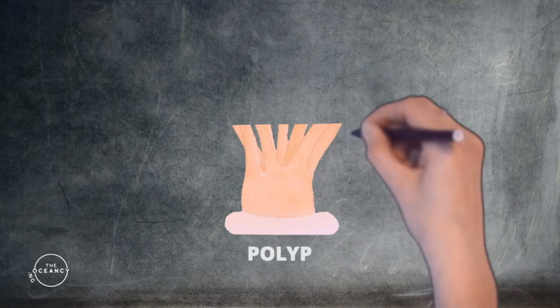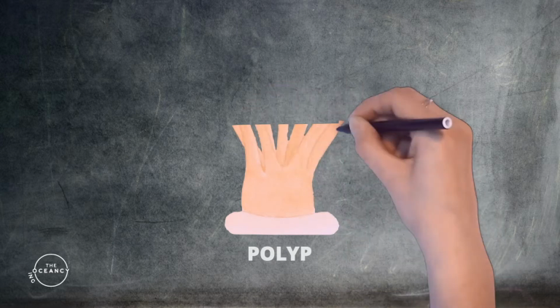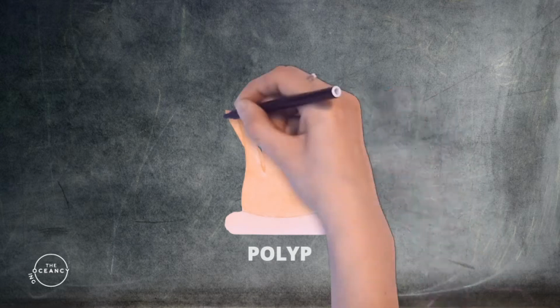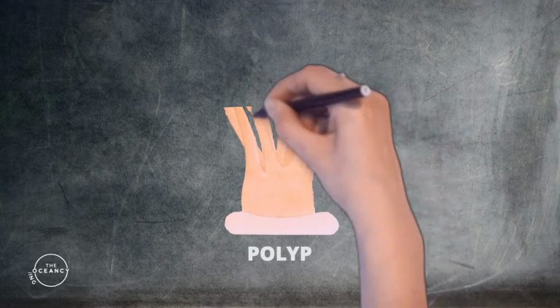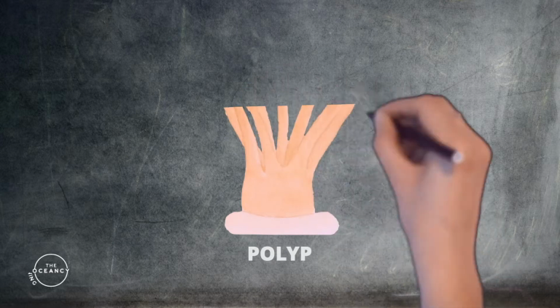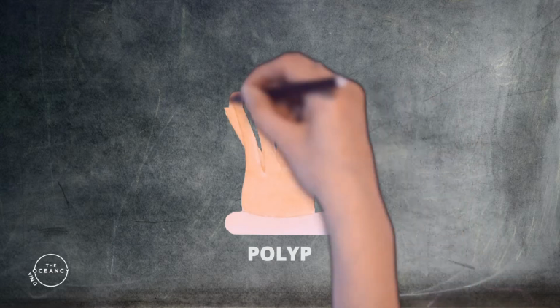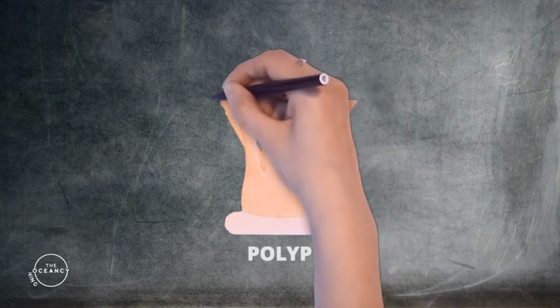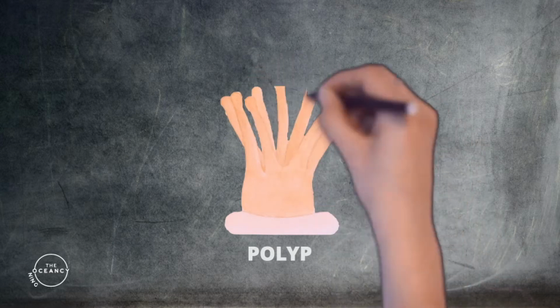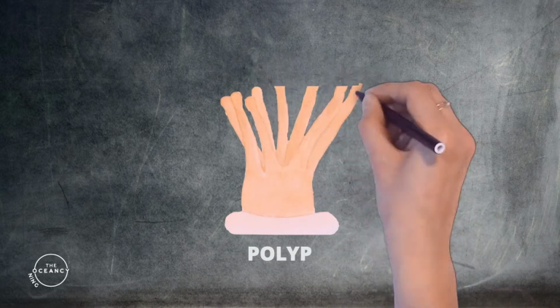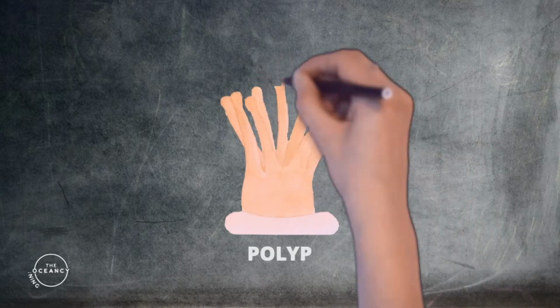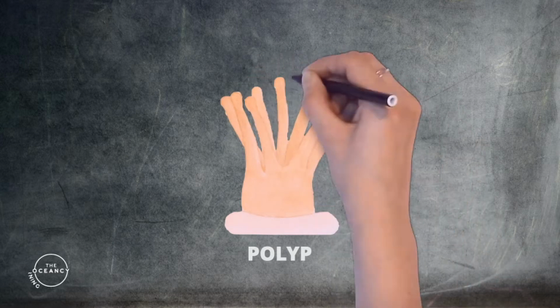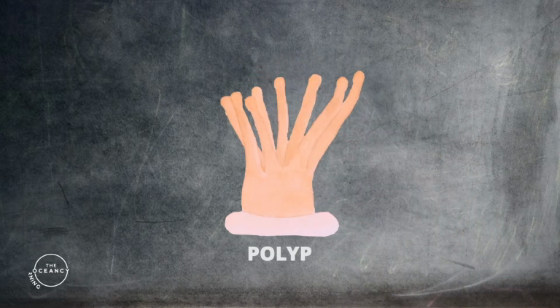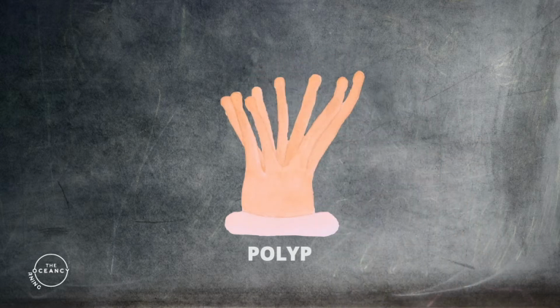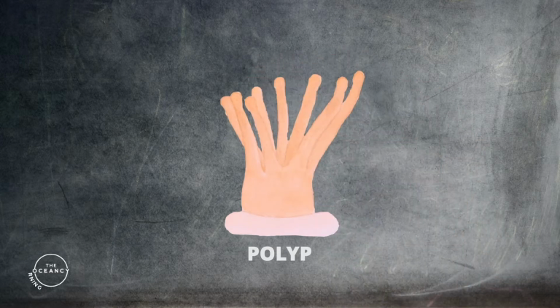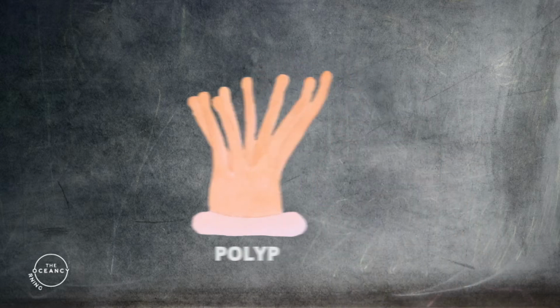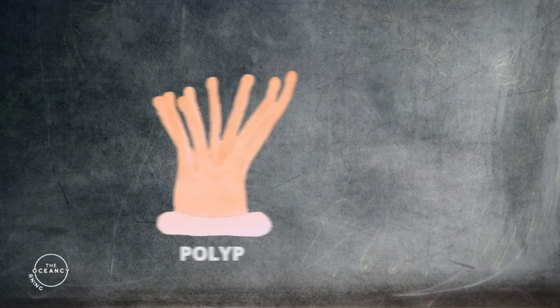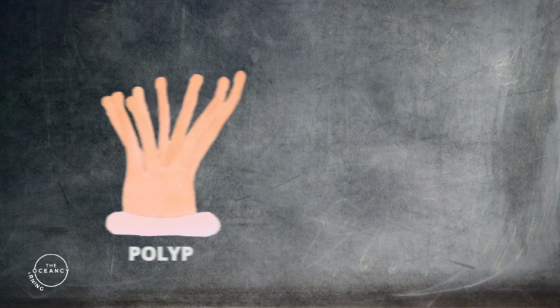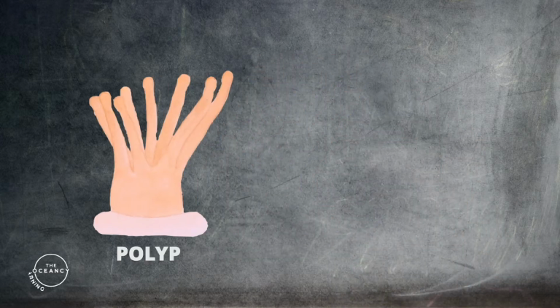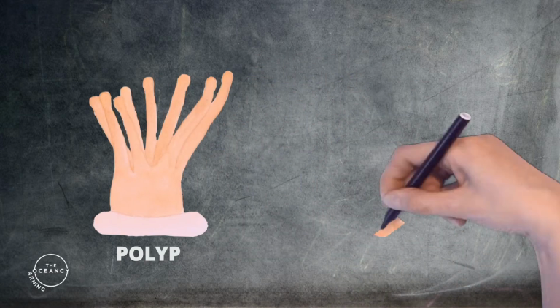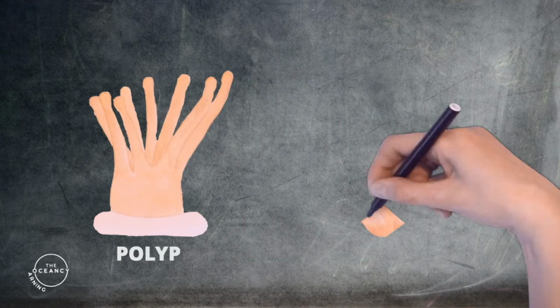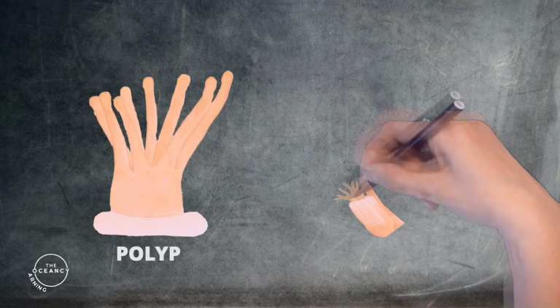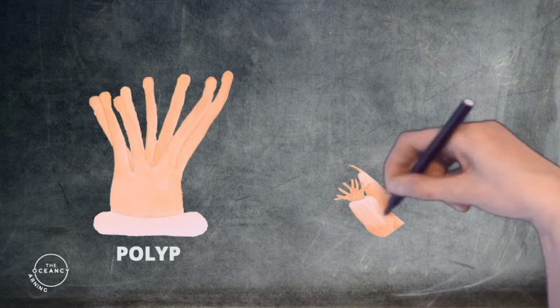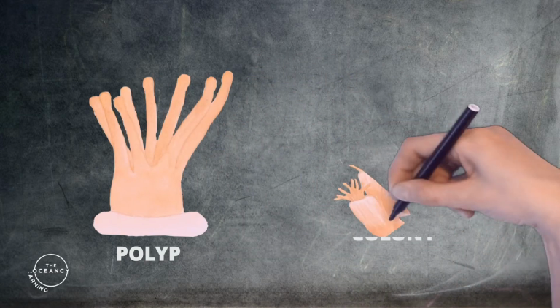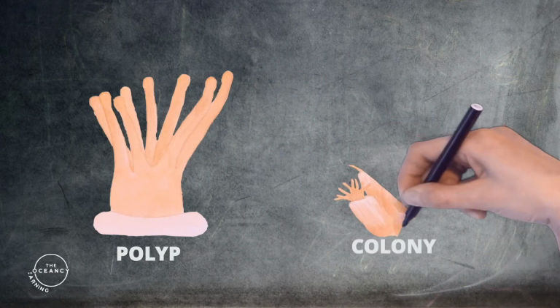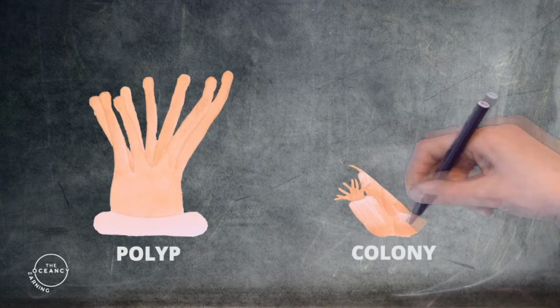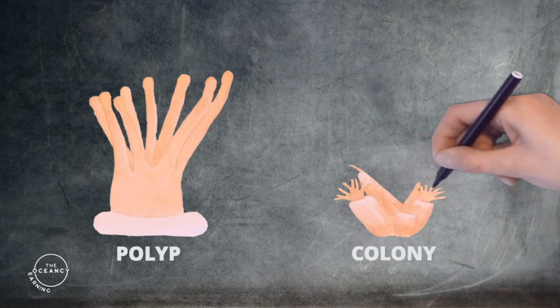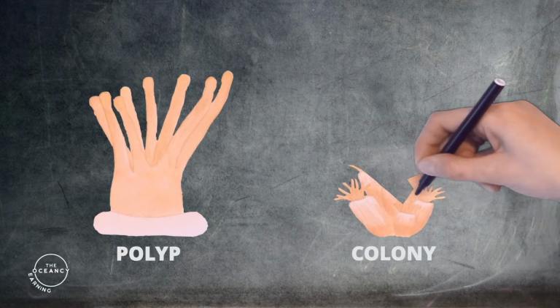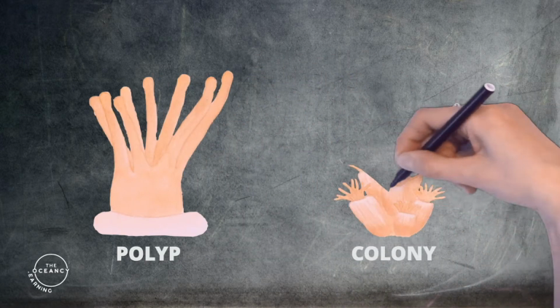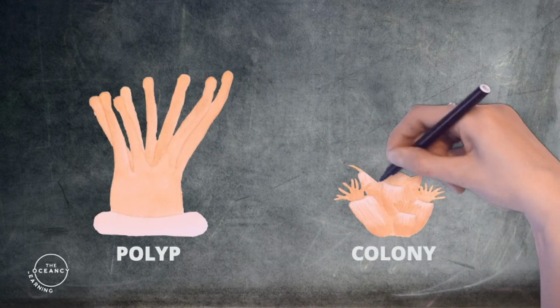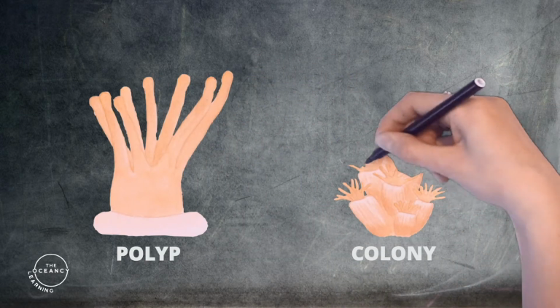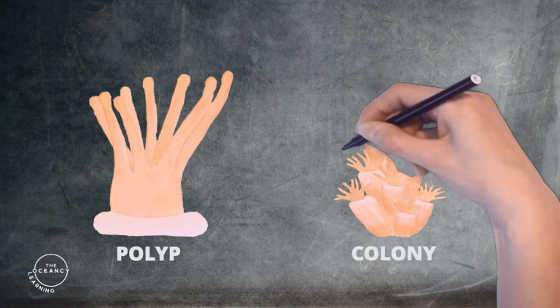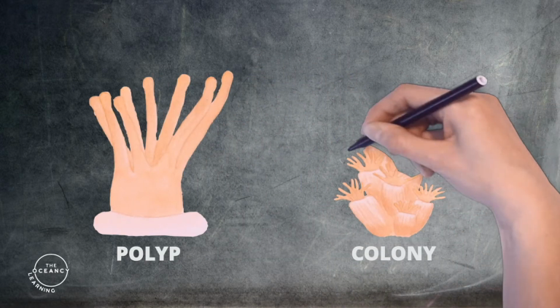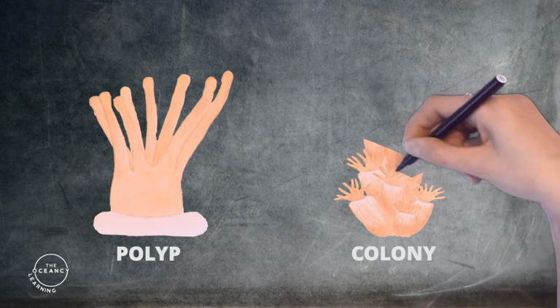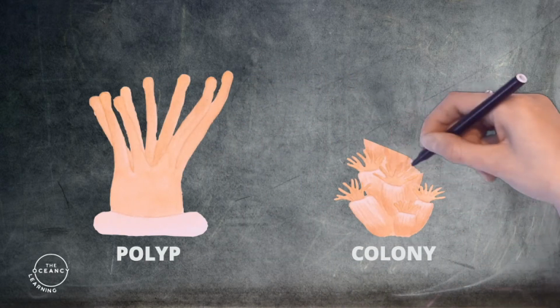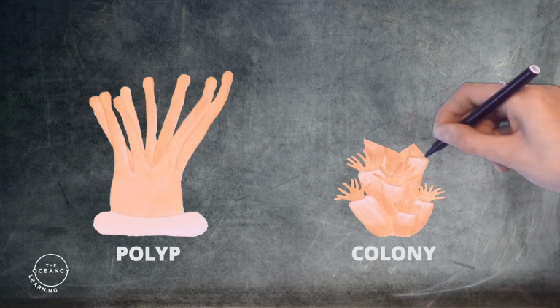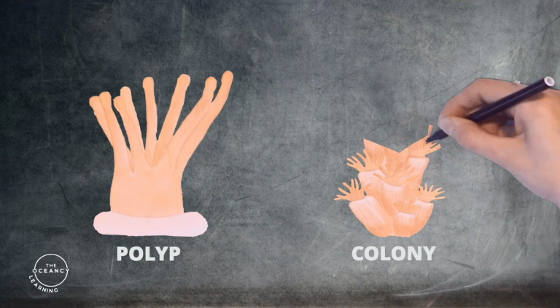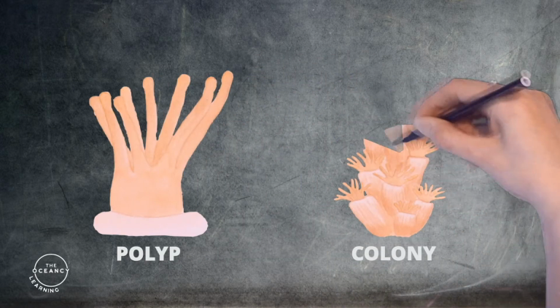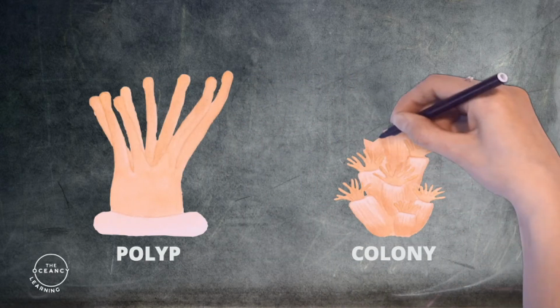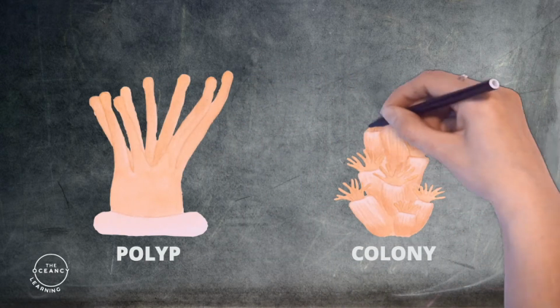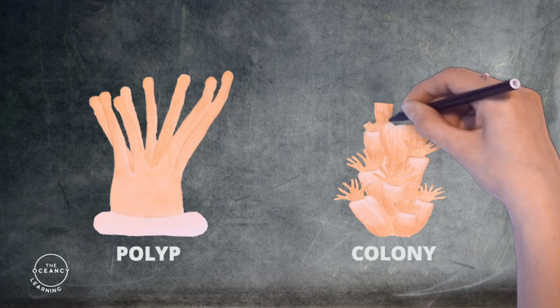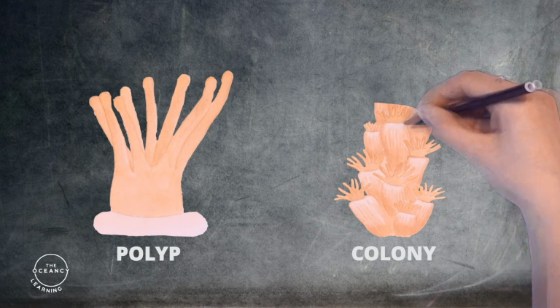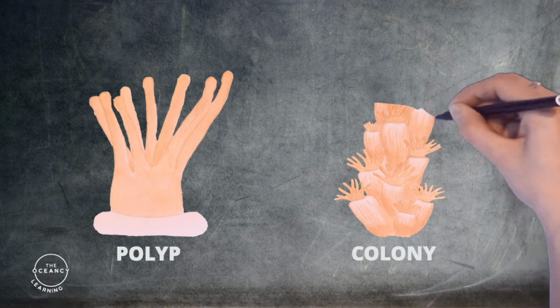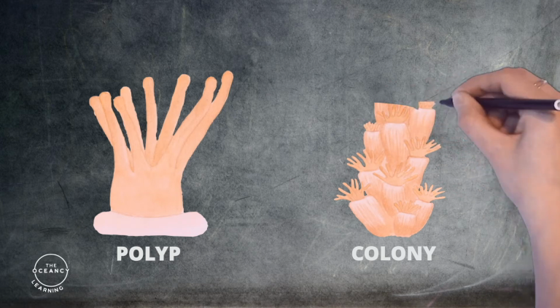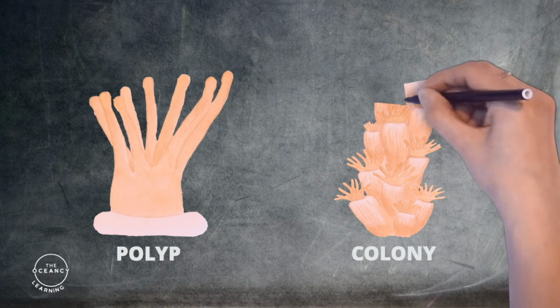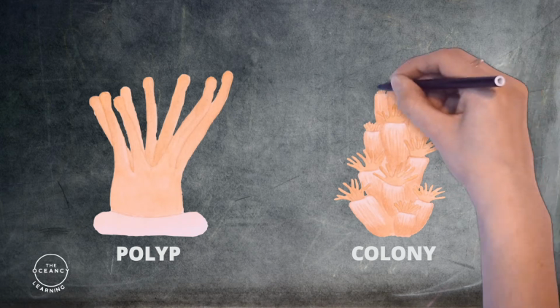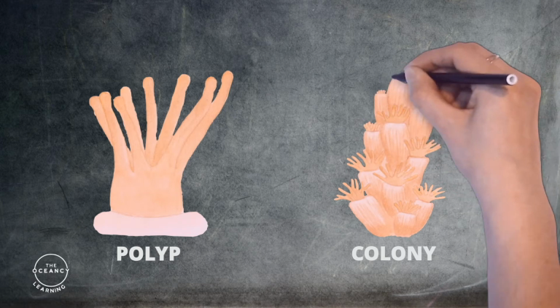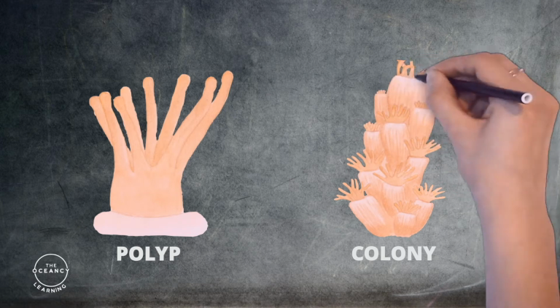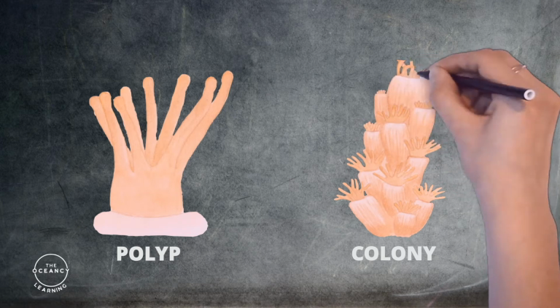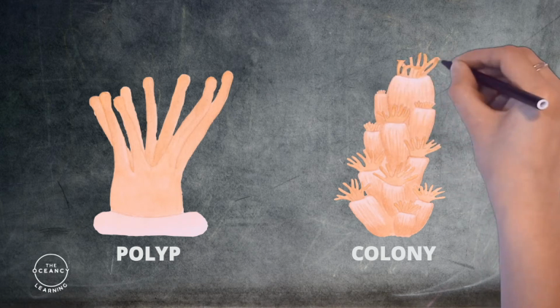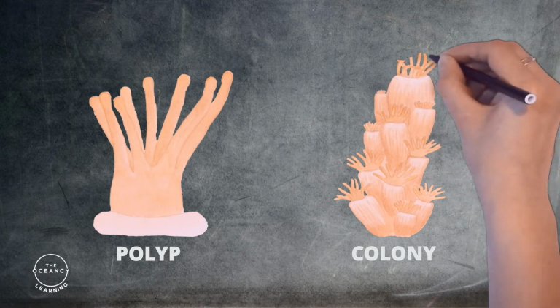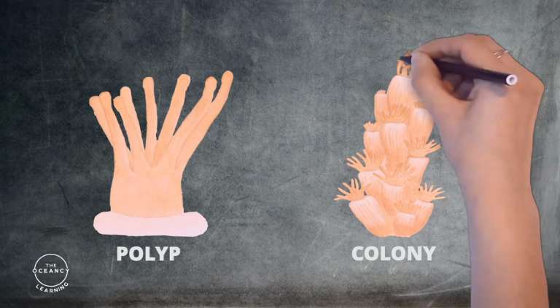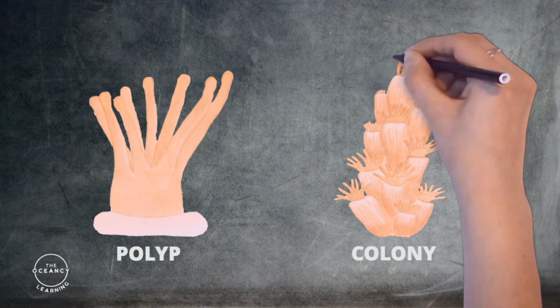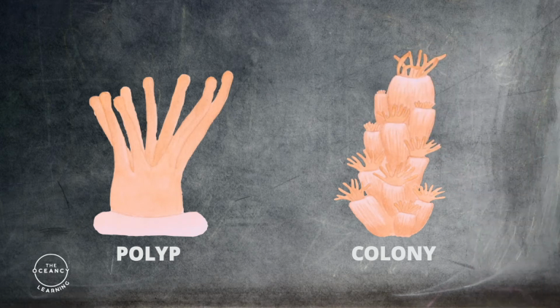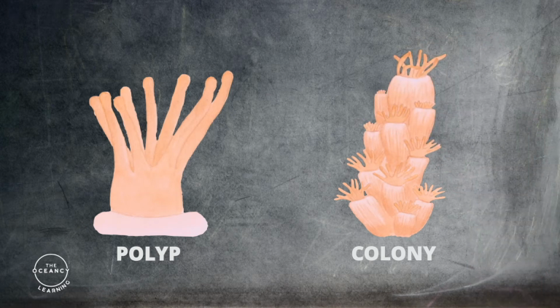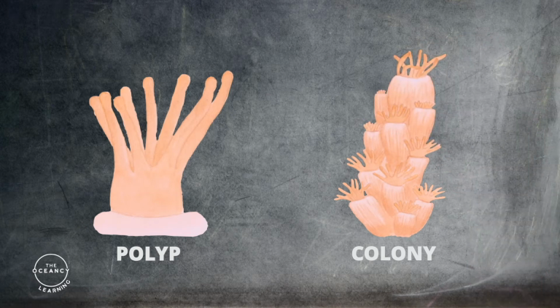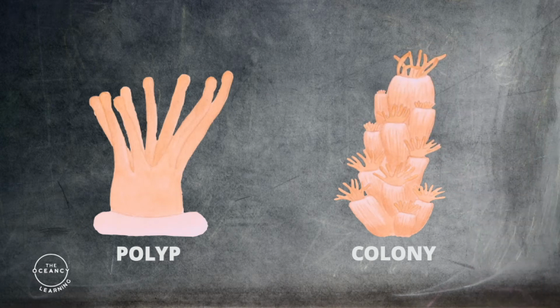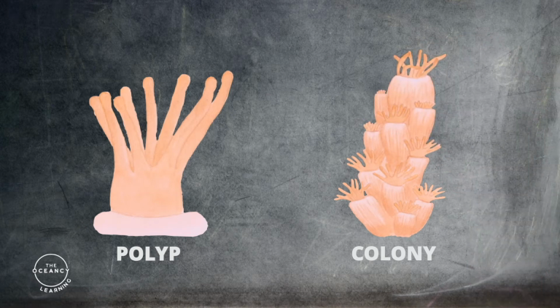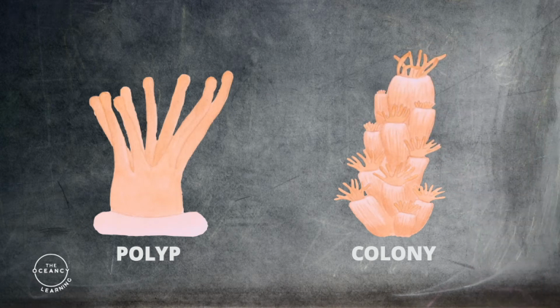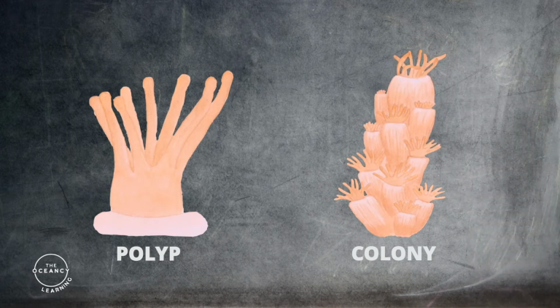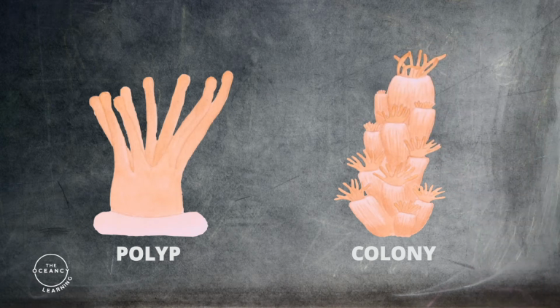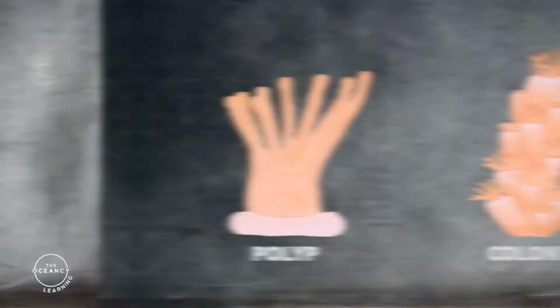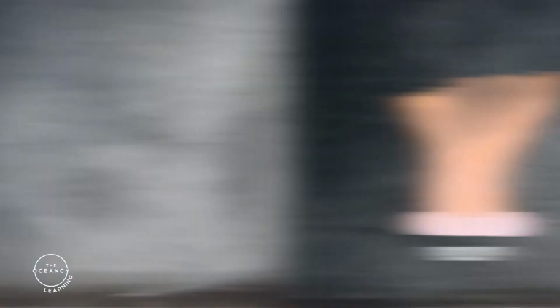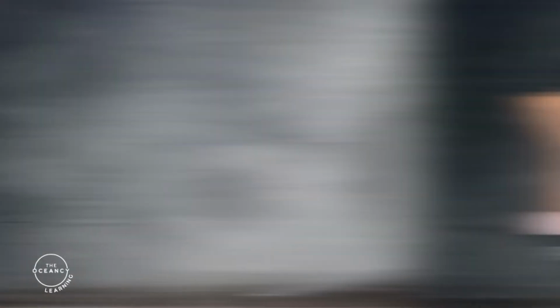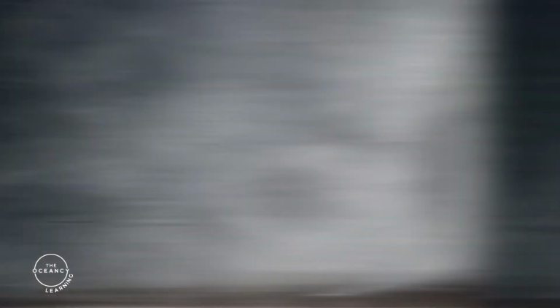Each polyp varies from millimeters to centimeters in diameter, and colonies can be formed from many millions of individual polyps.